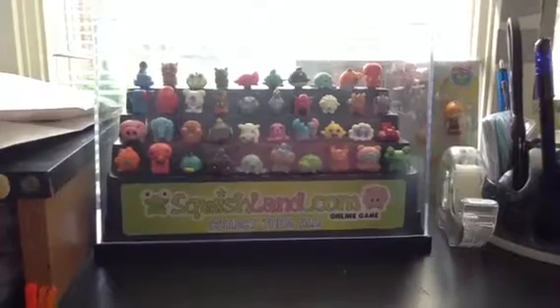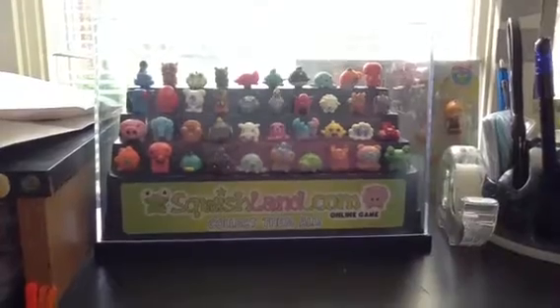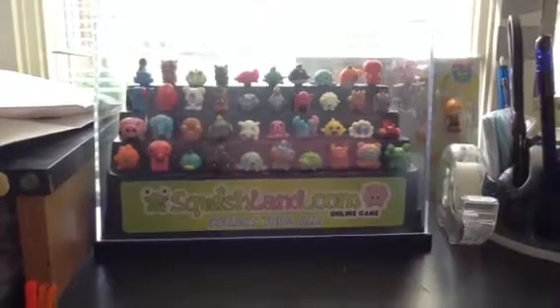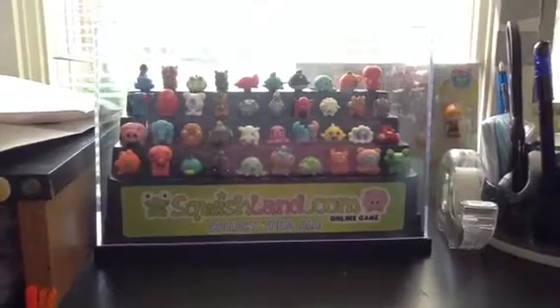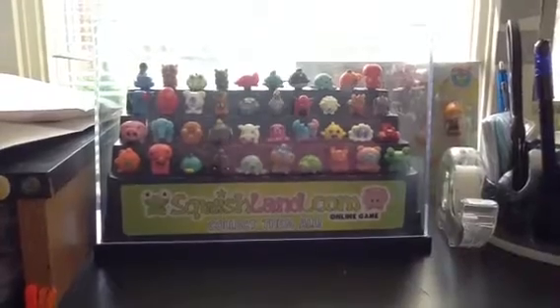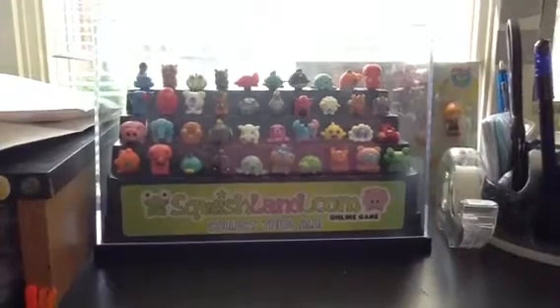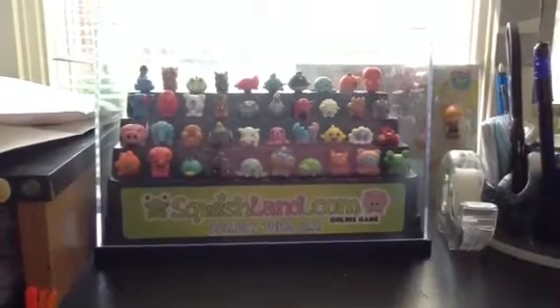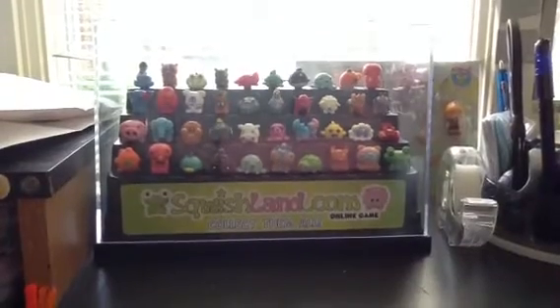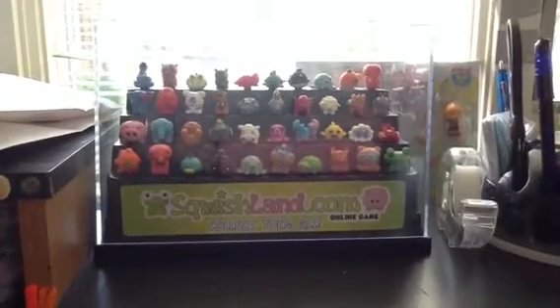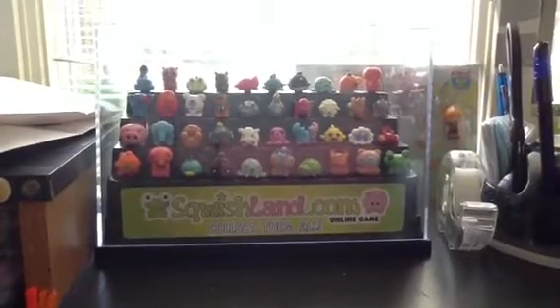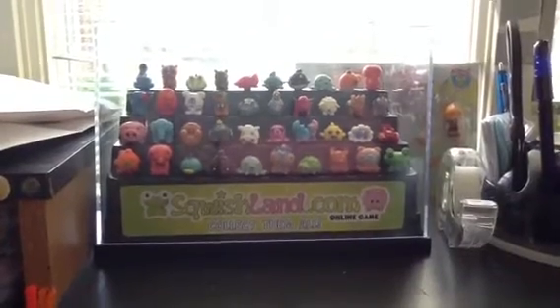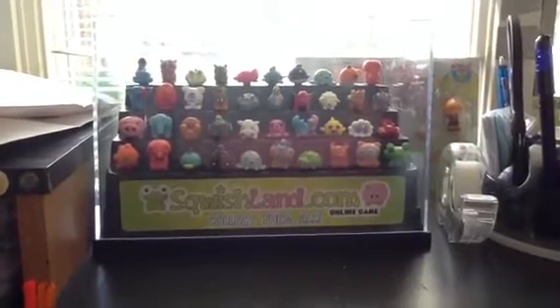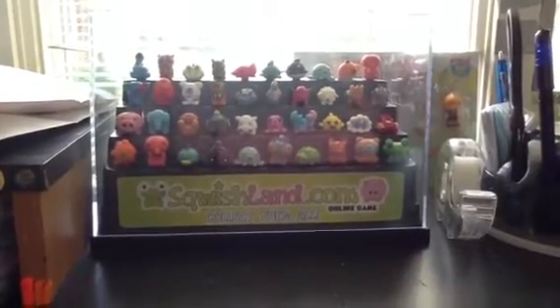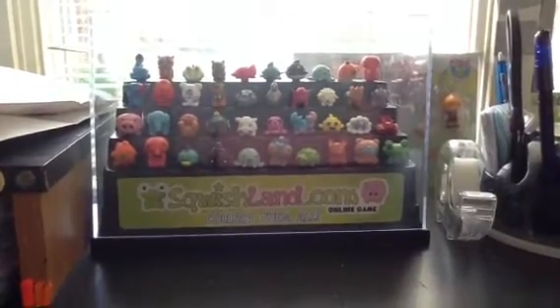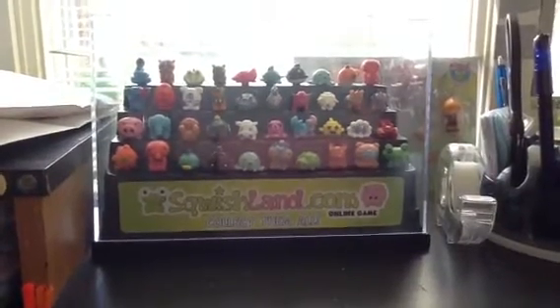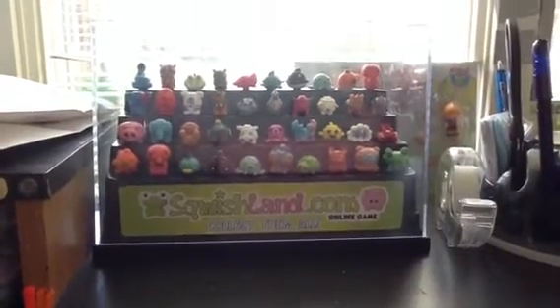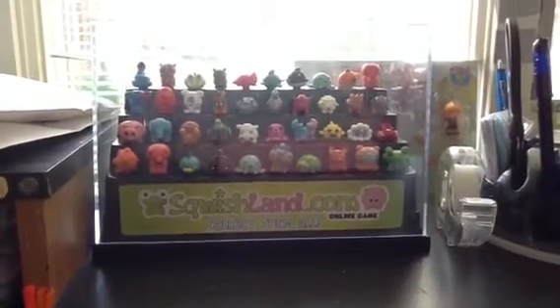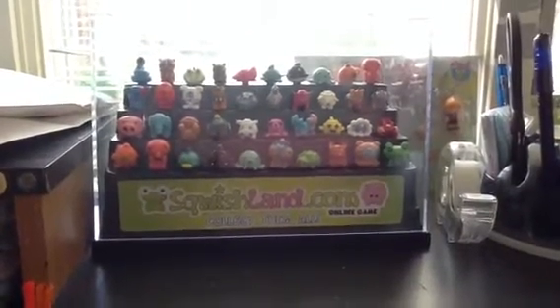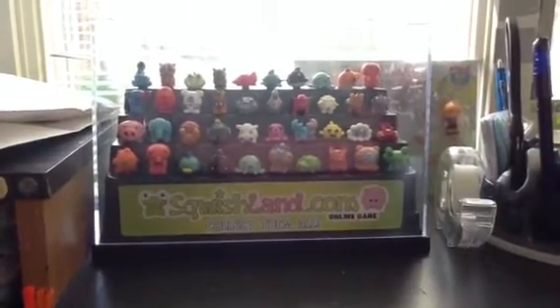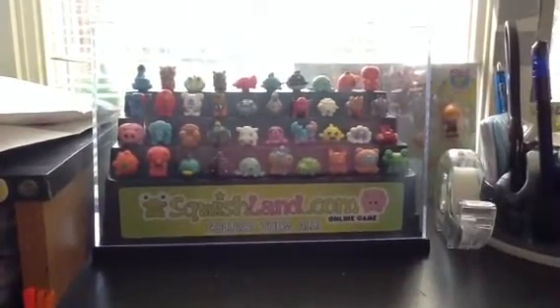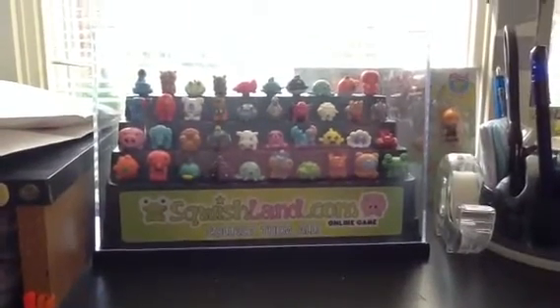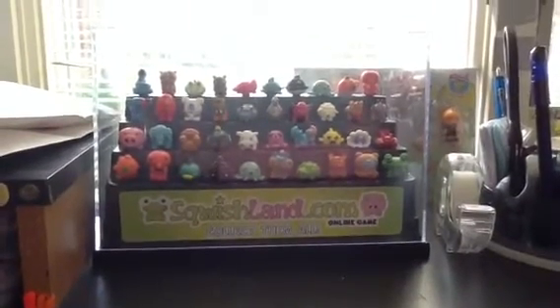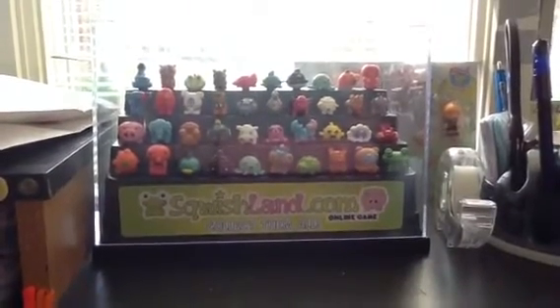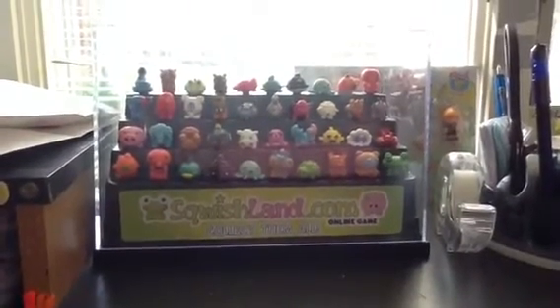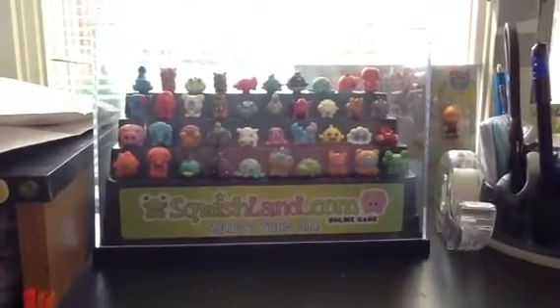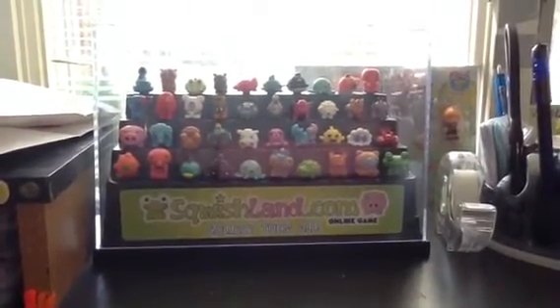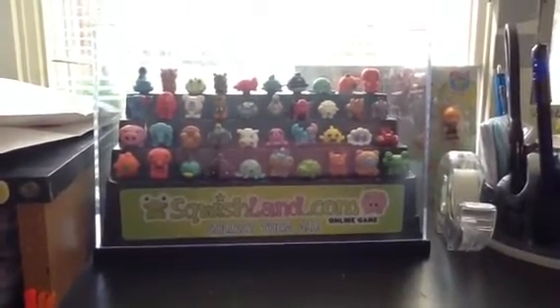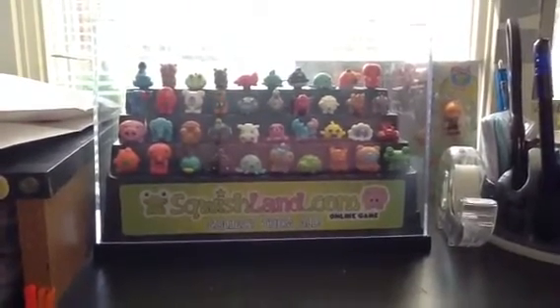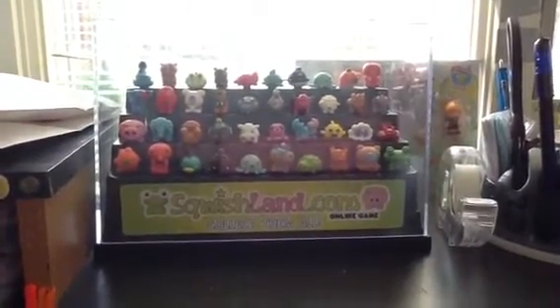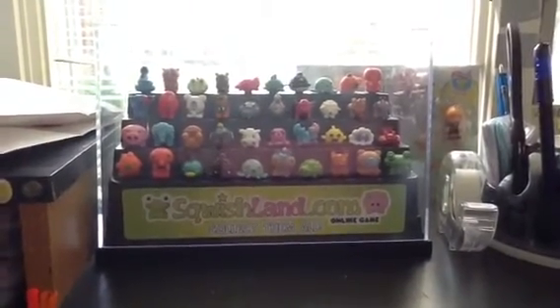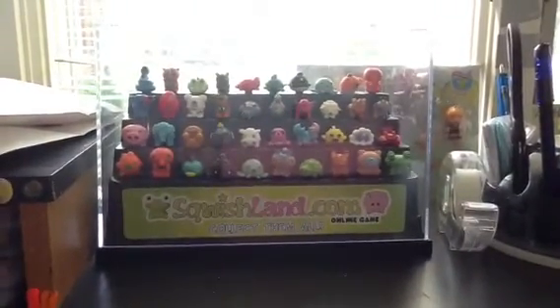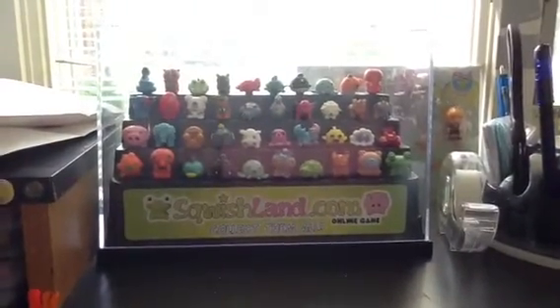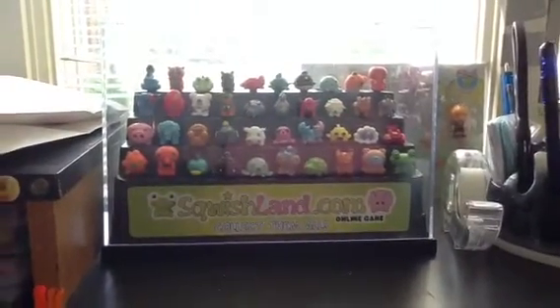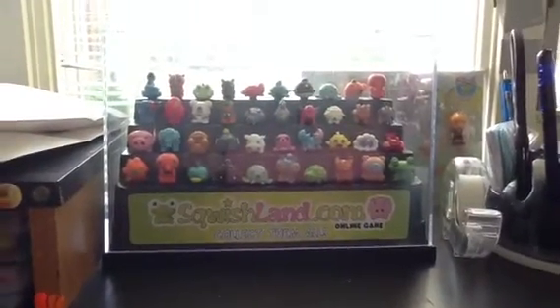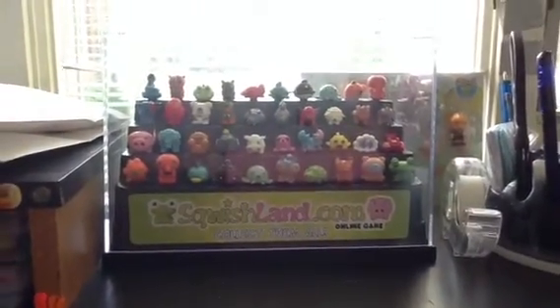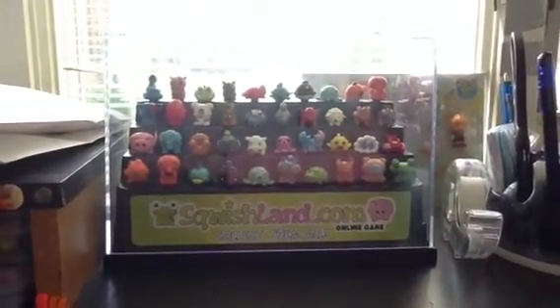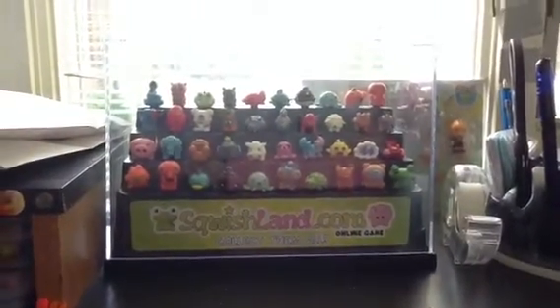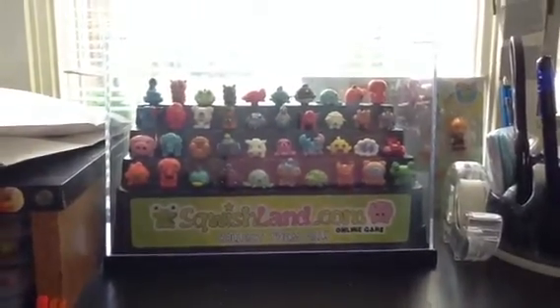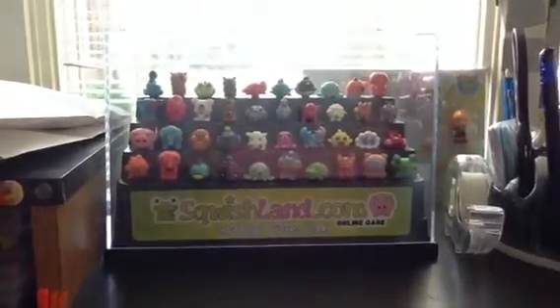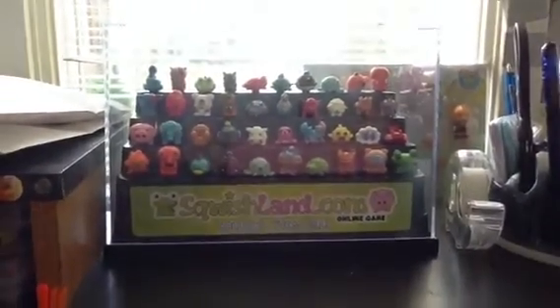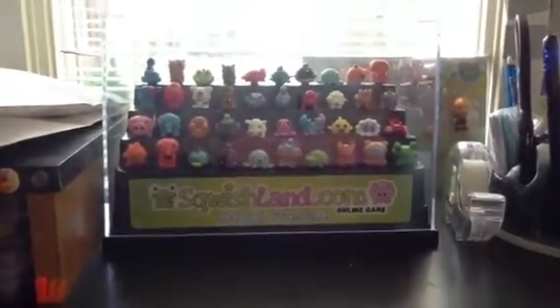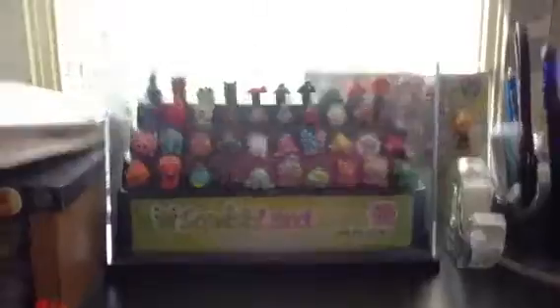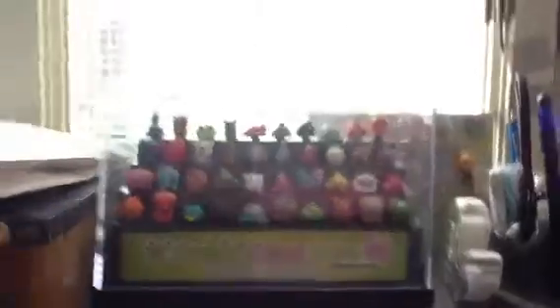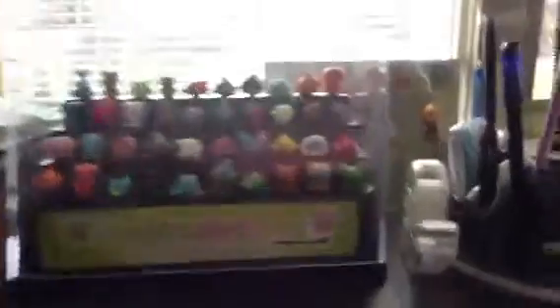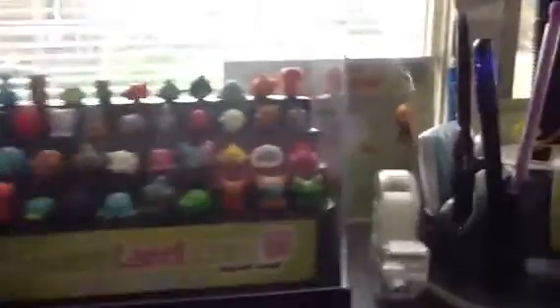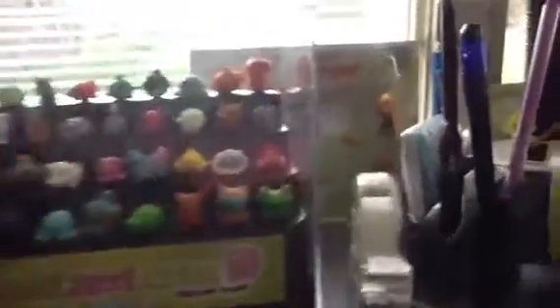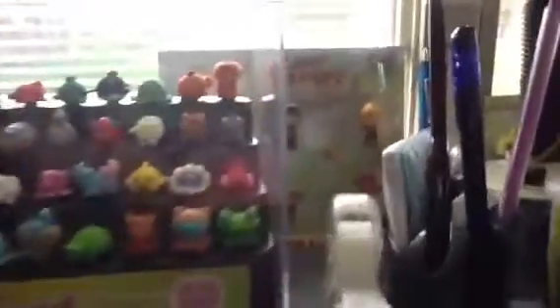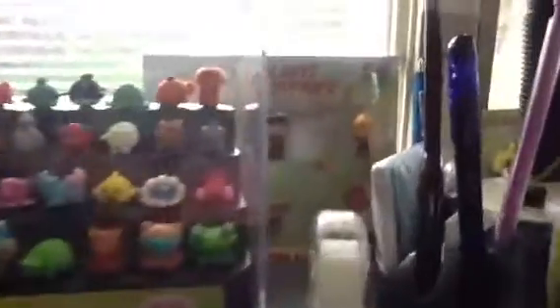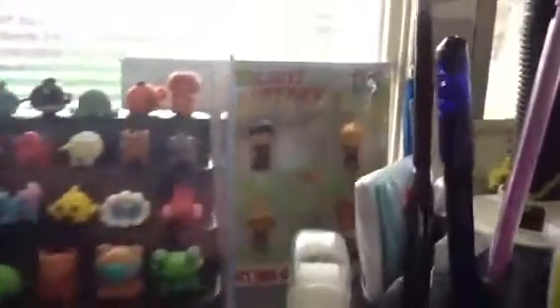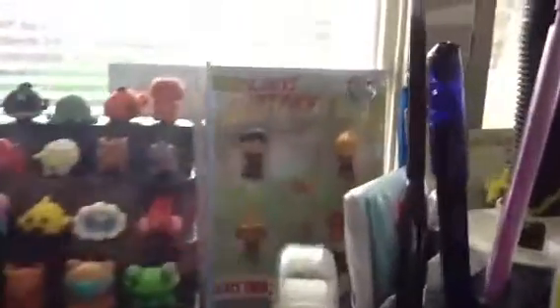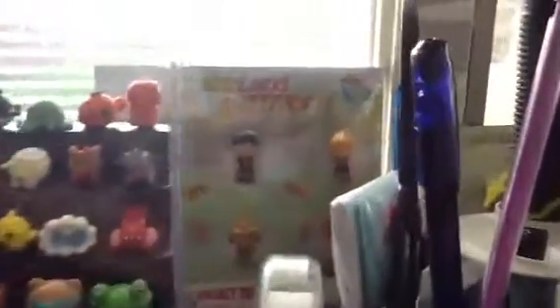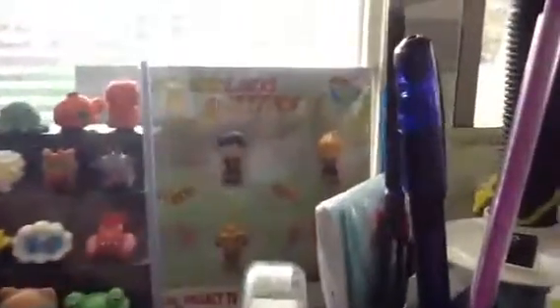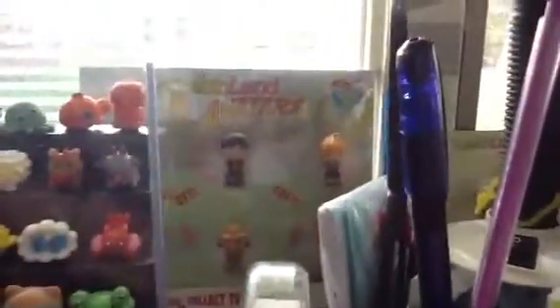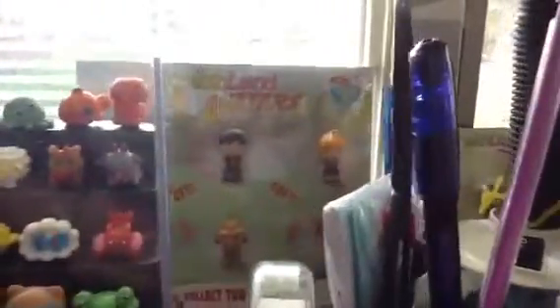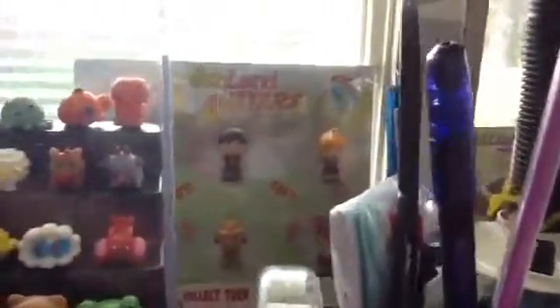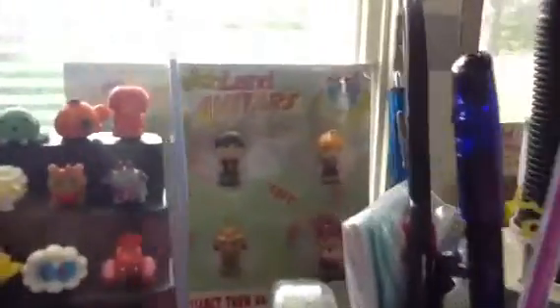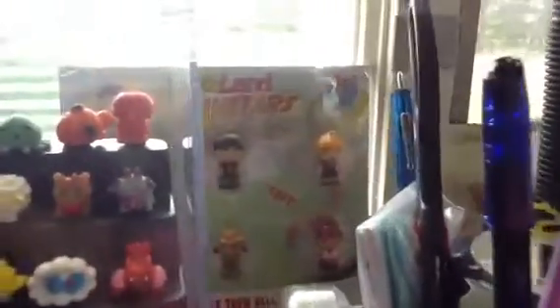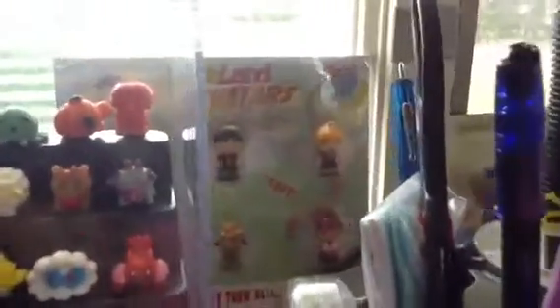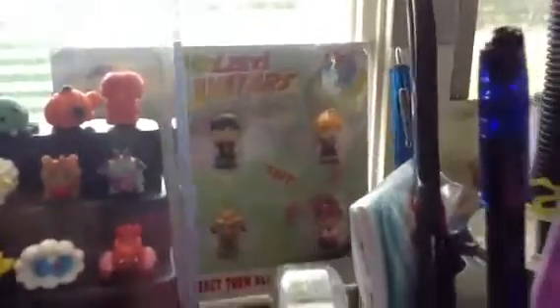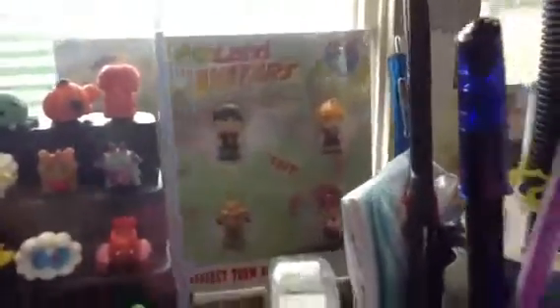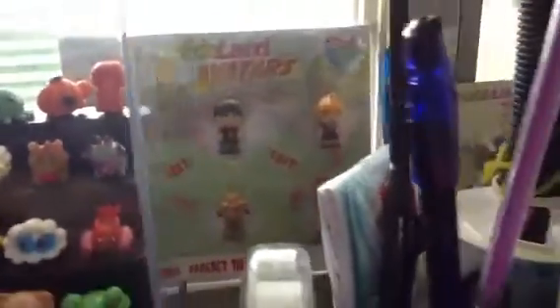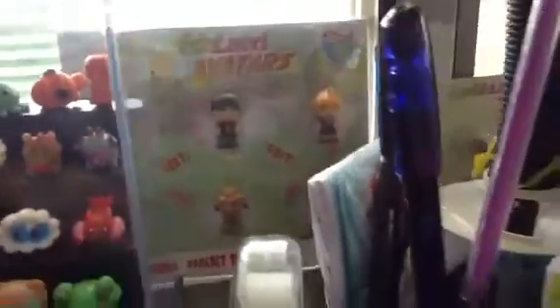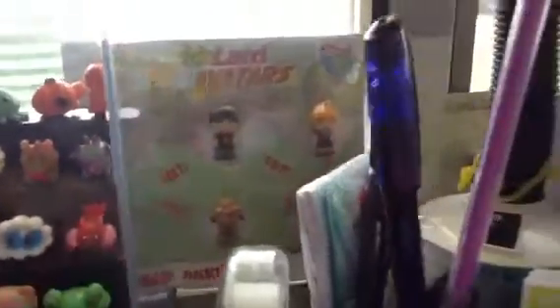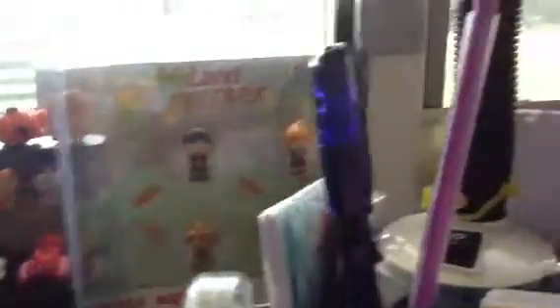Hey guys, these are all of my Squishland displays. So I have this one, and it has all 4D tape tubes. Then I have the Avatar one back there.